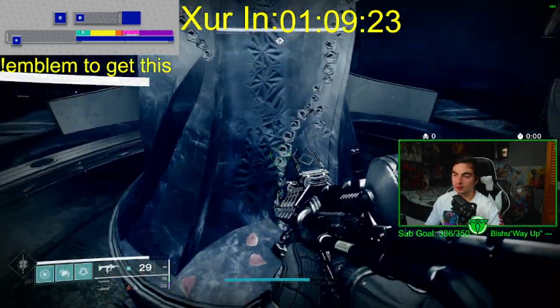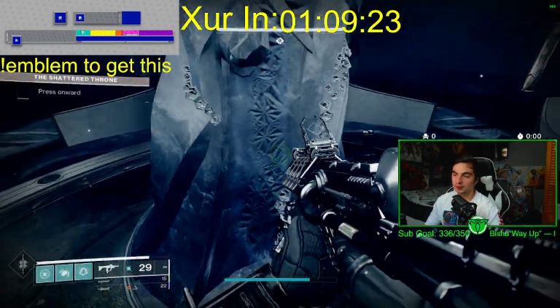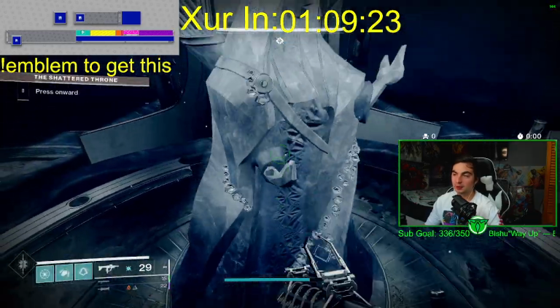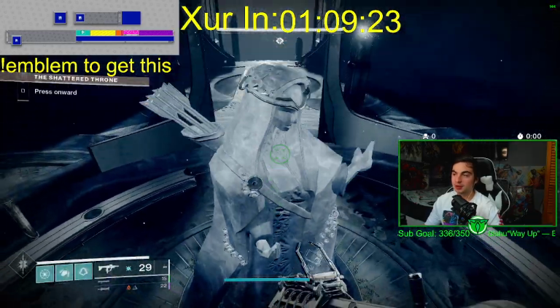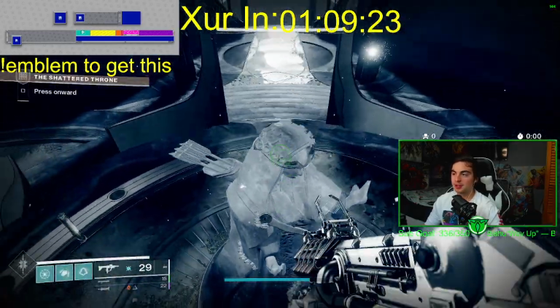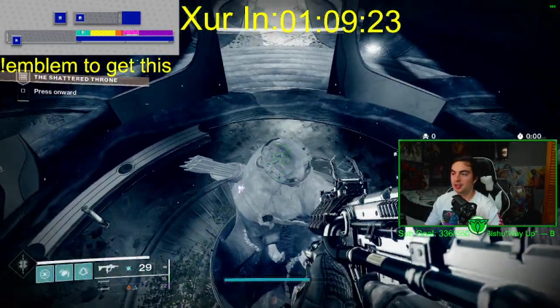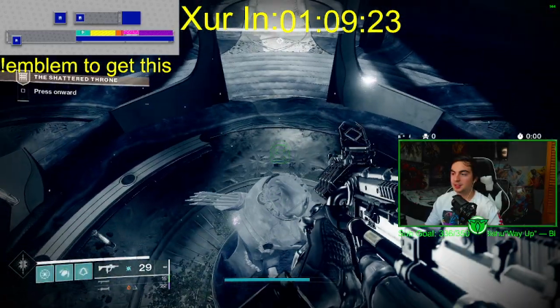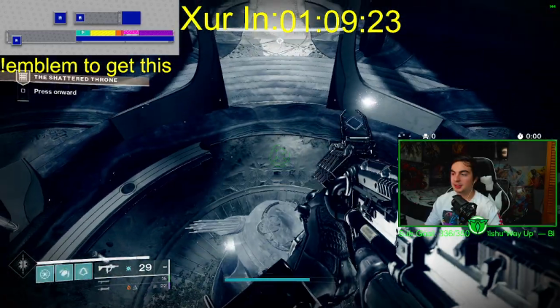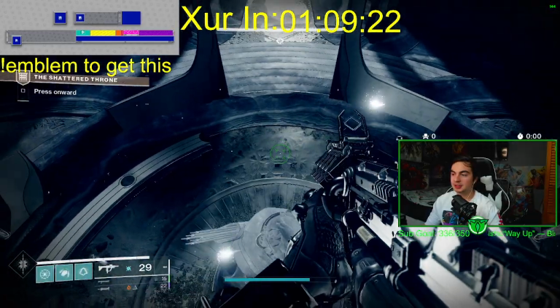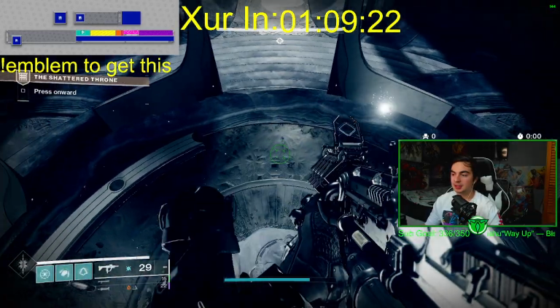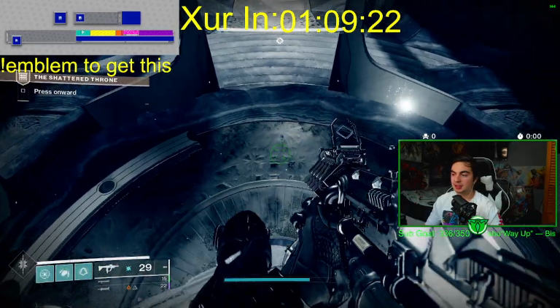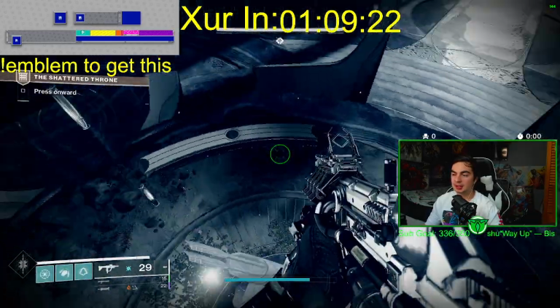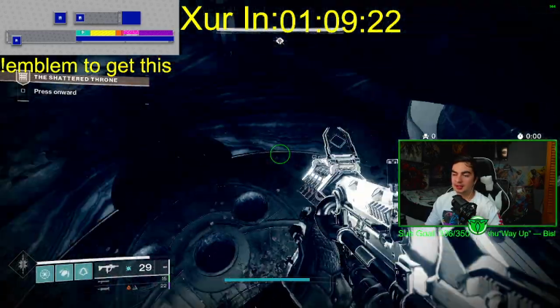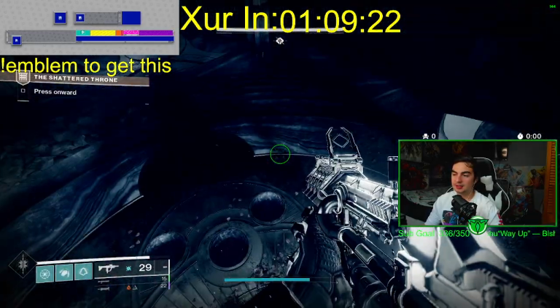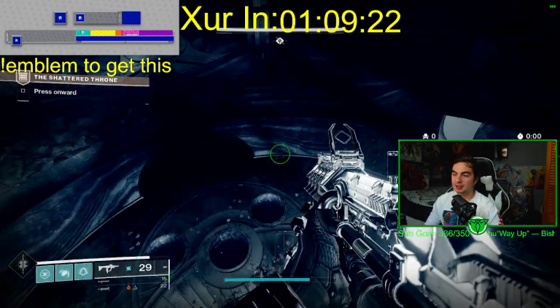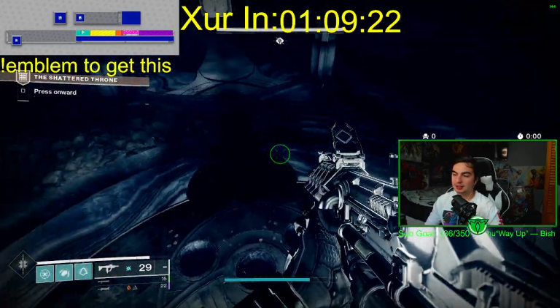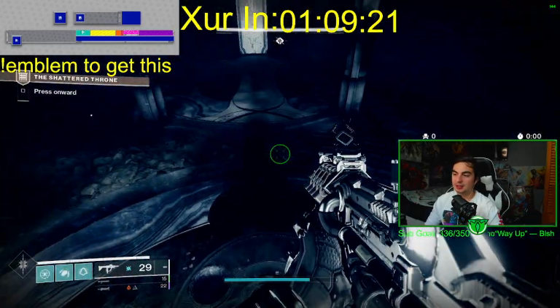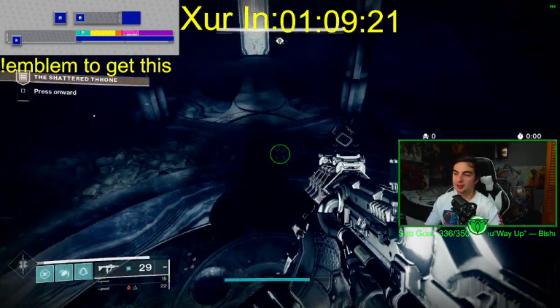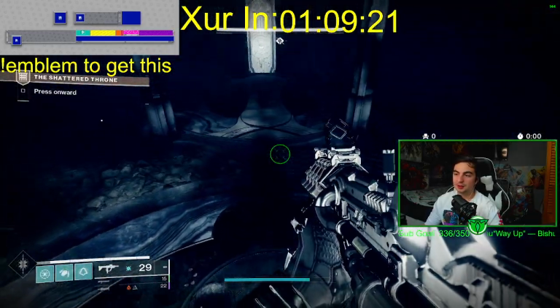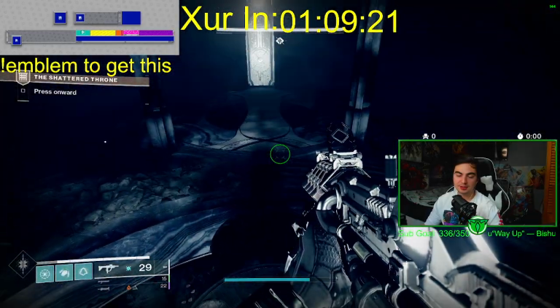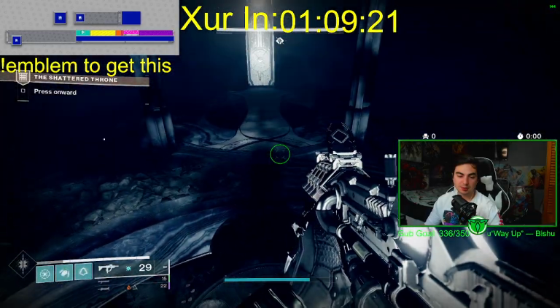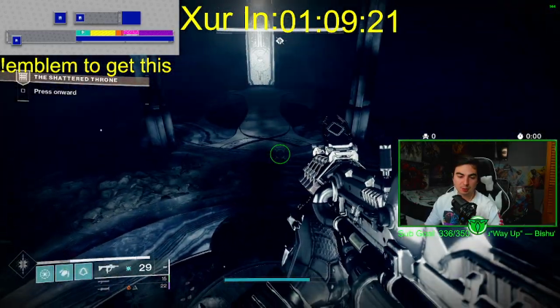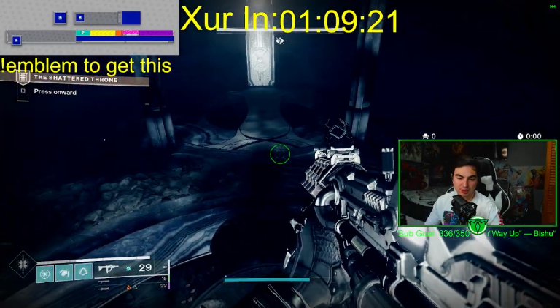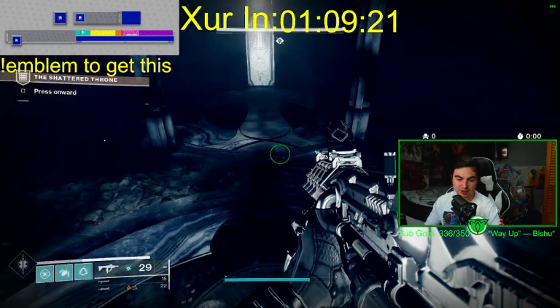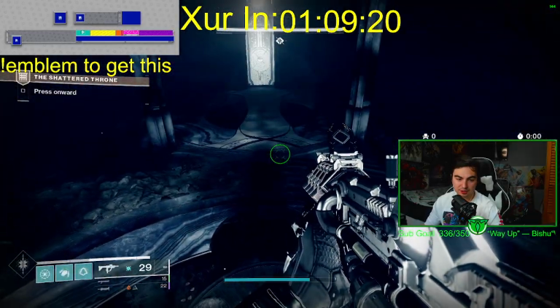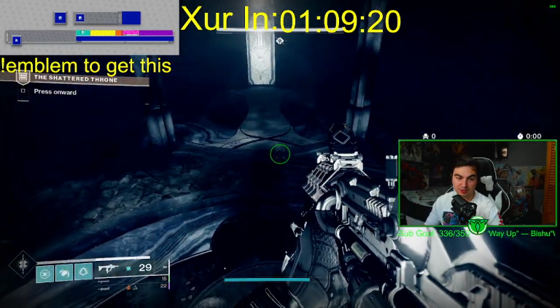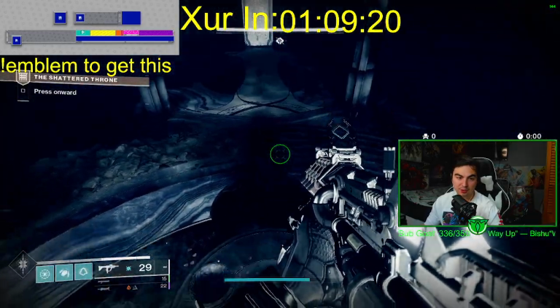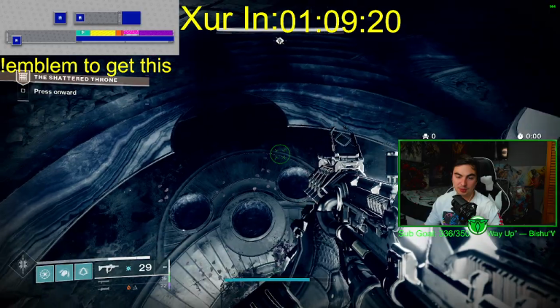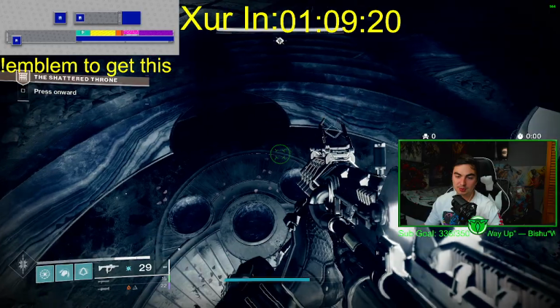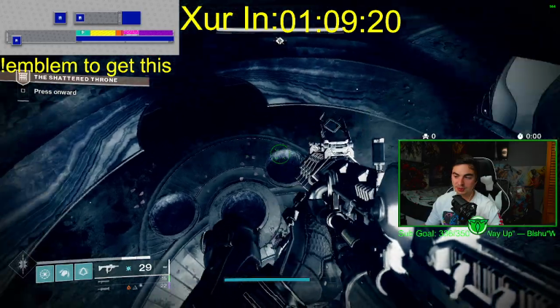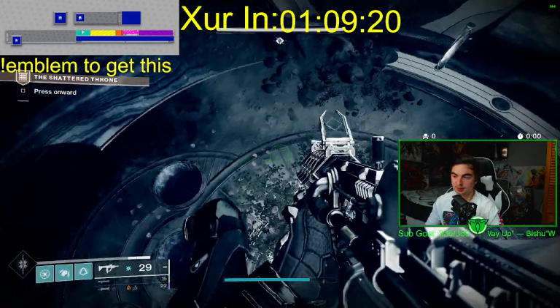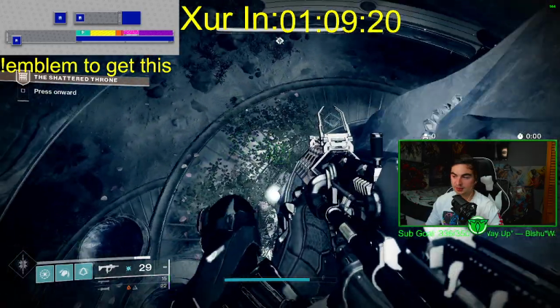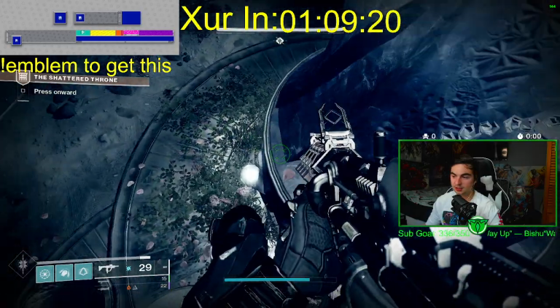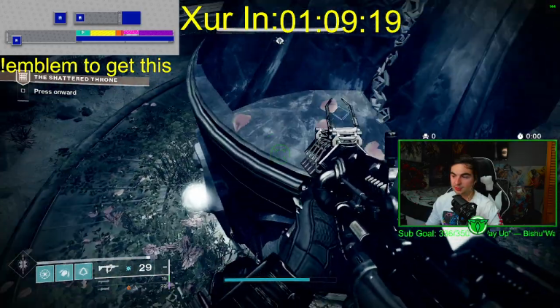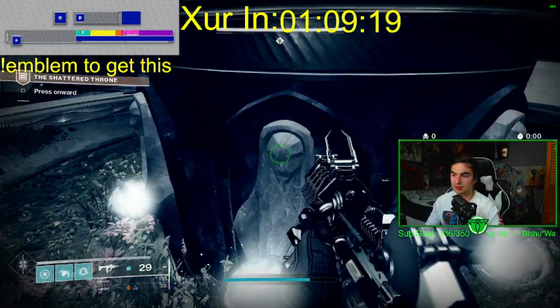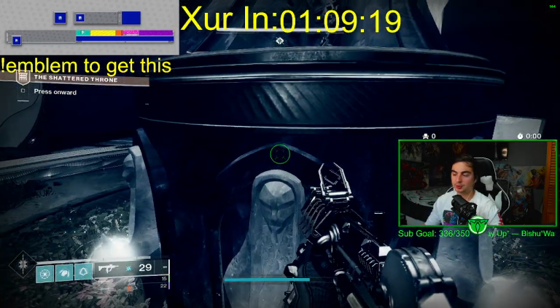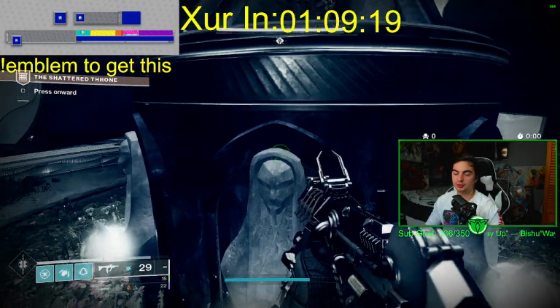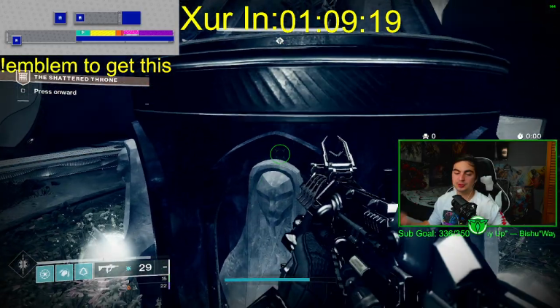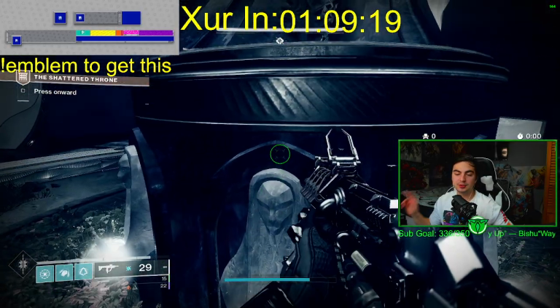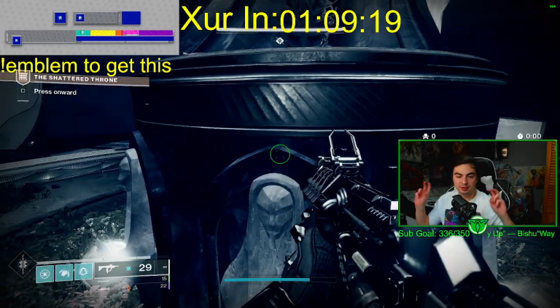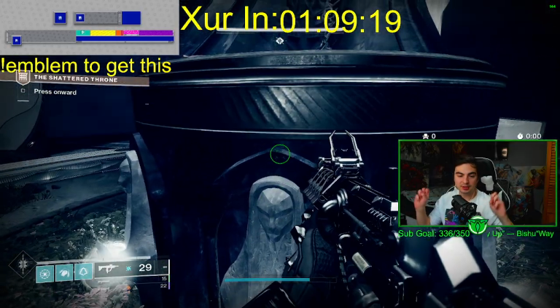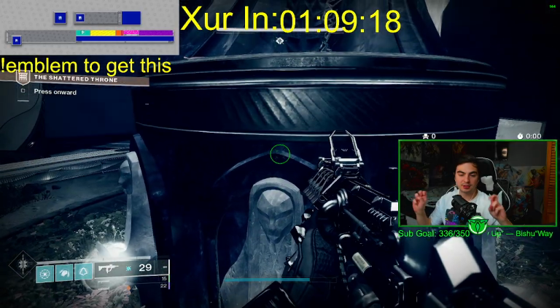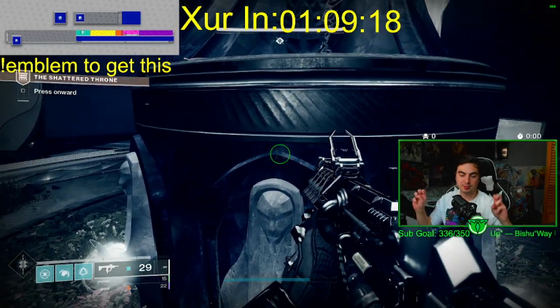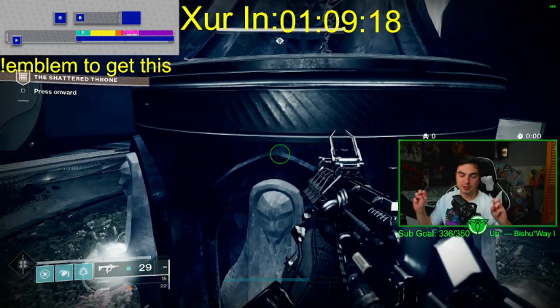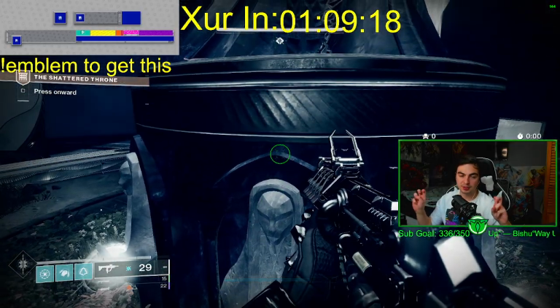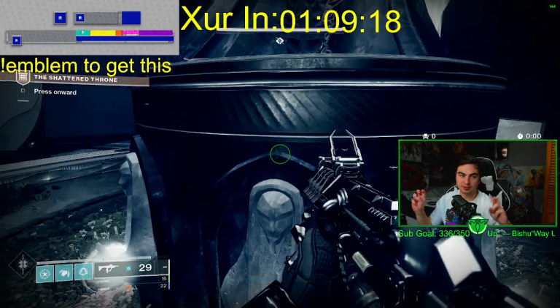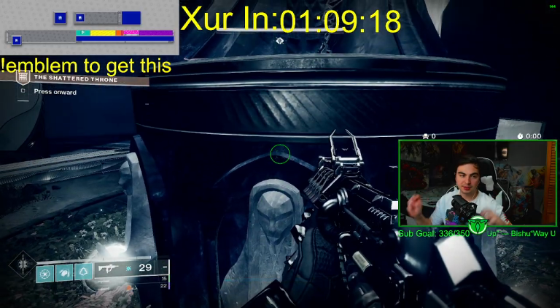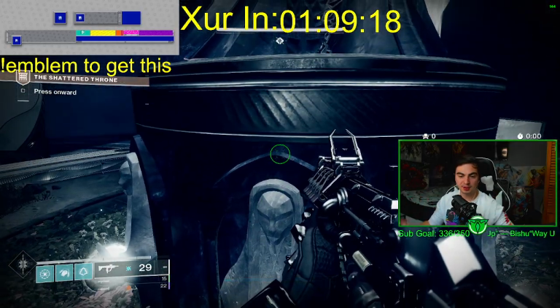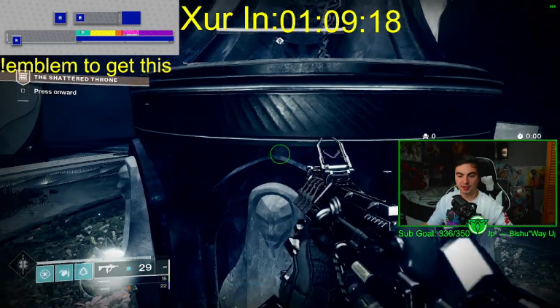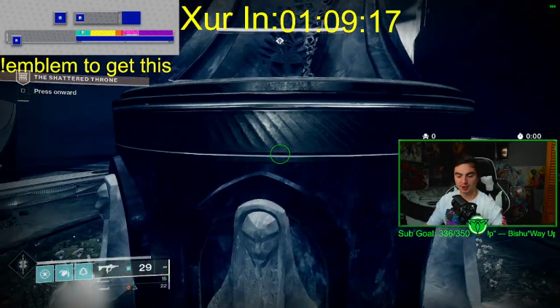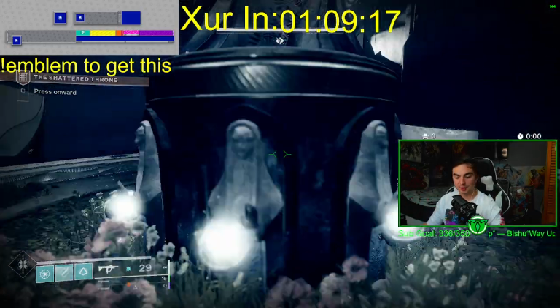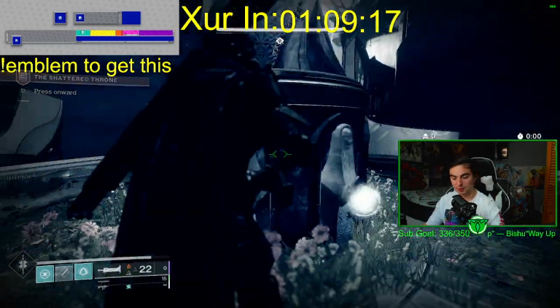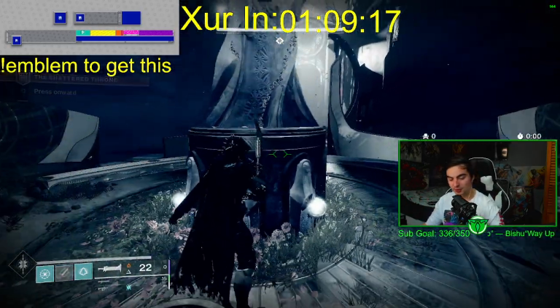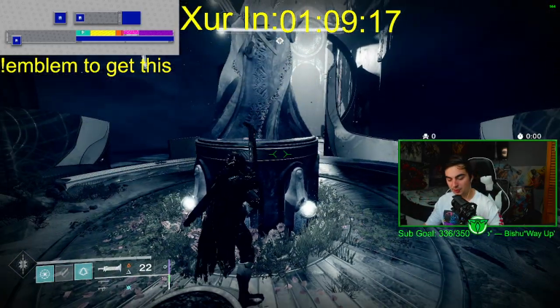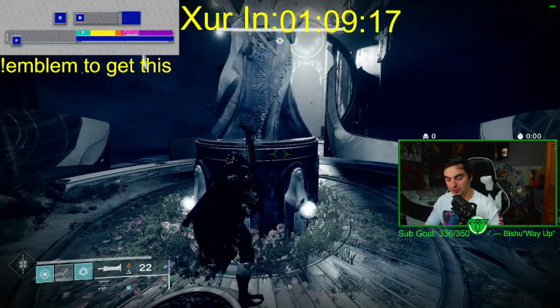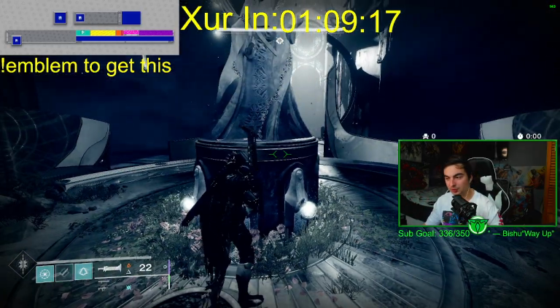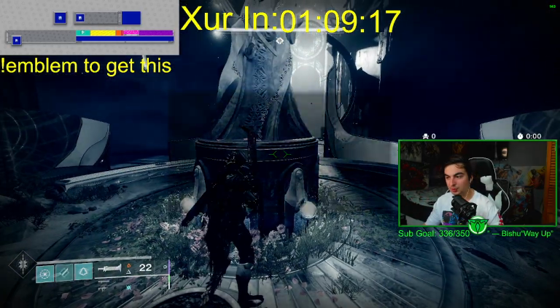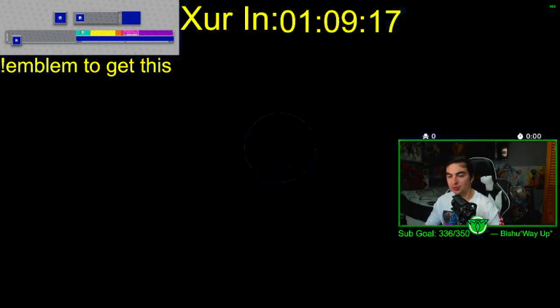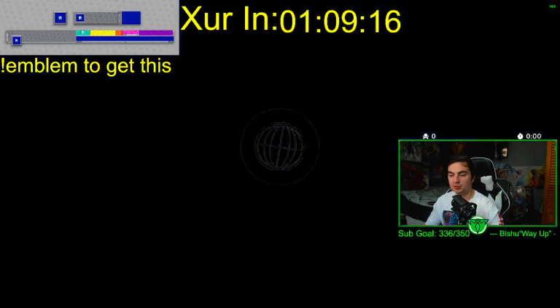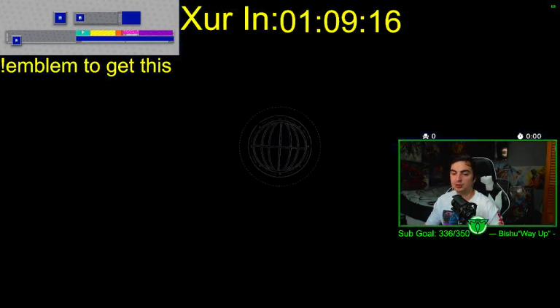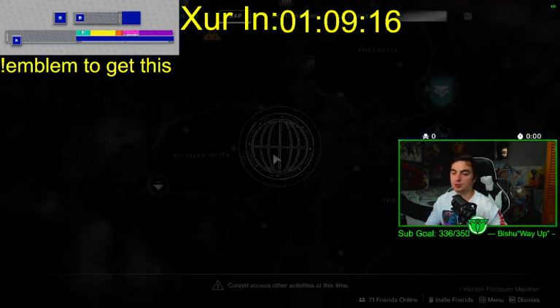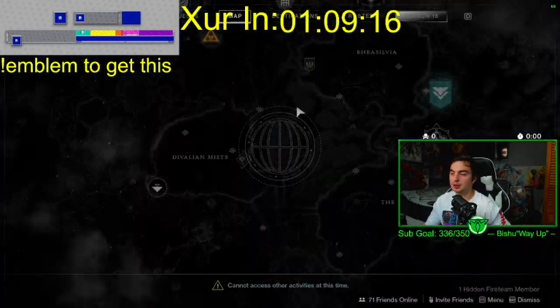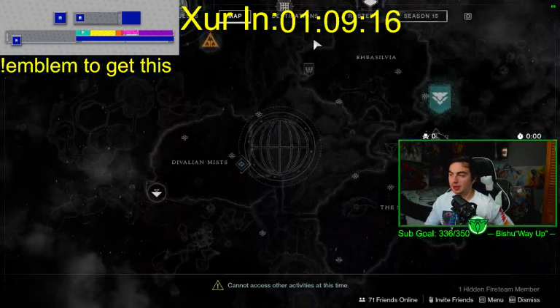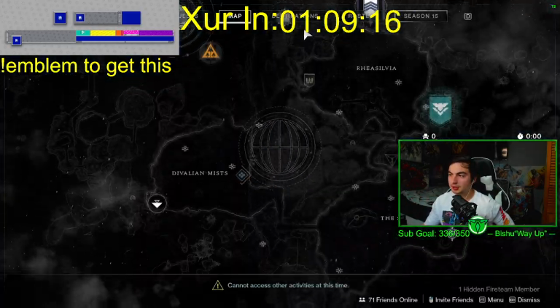Well, that's because that is not the only step of Wish Ender. So when you present the talisman, it will disappear, quote unquote. Here's what you need to do next.